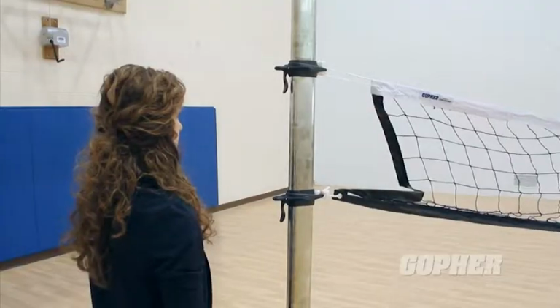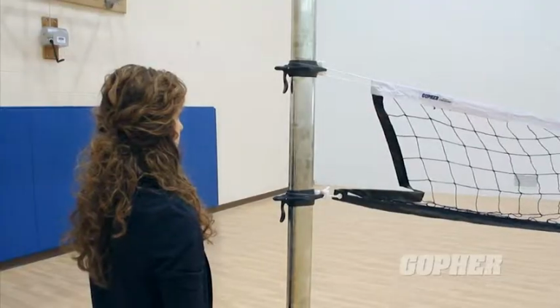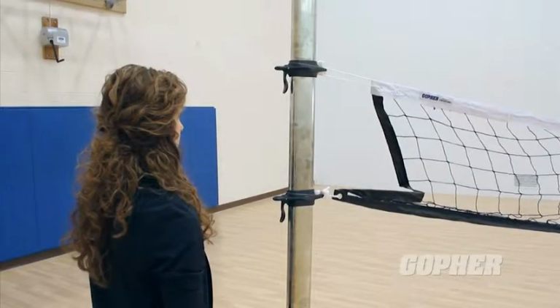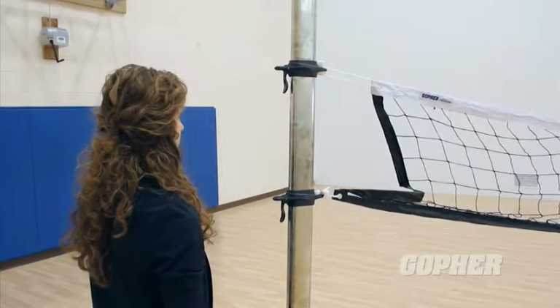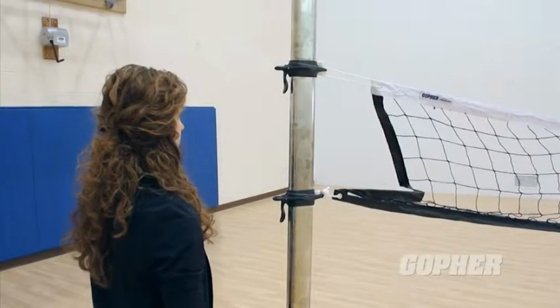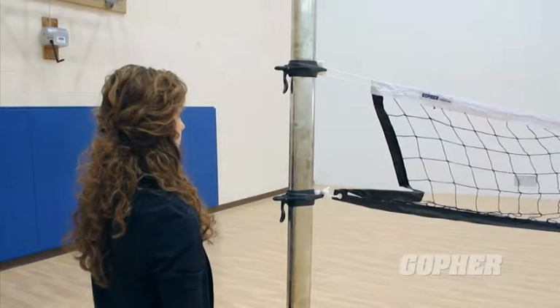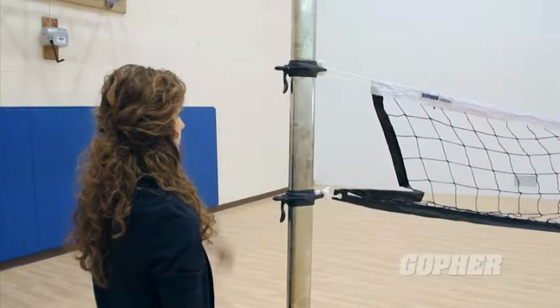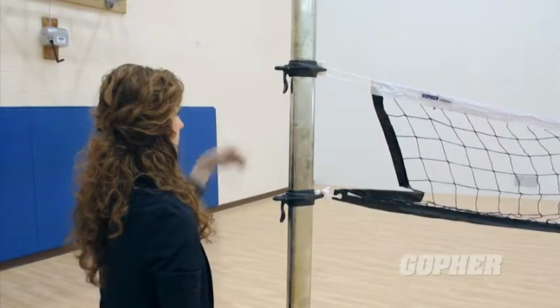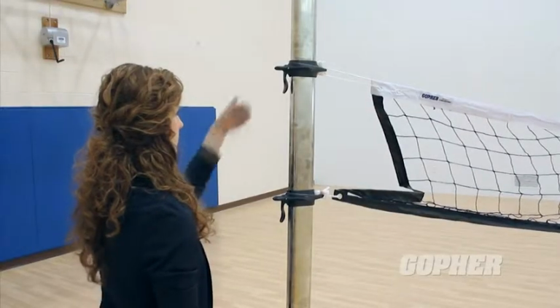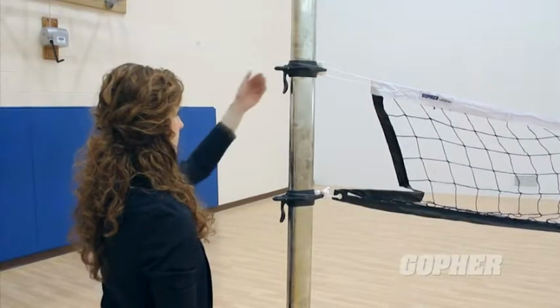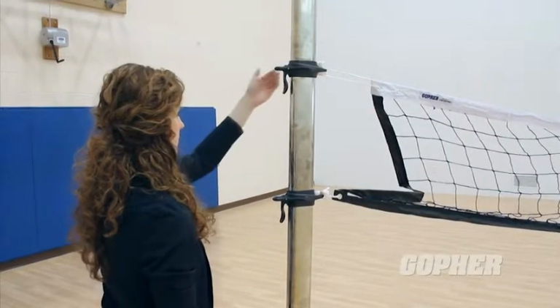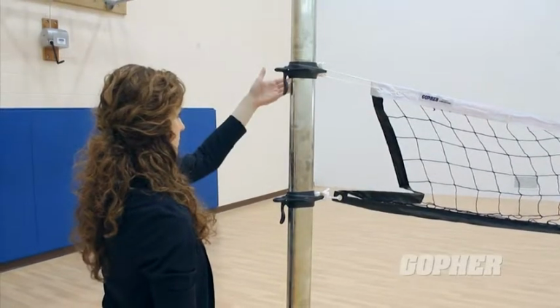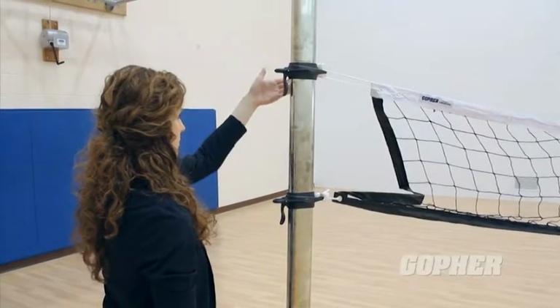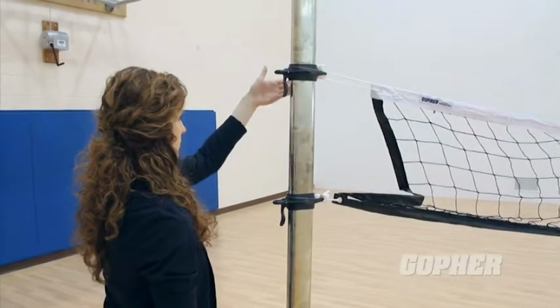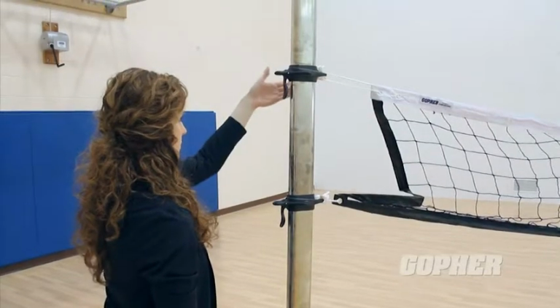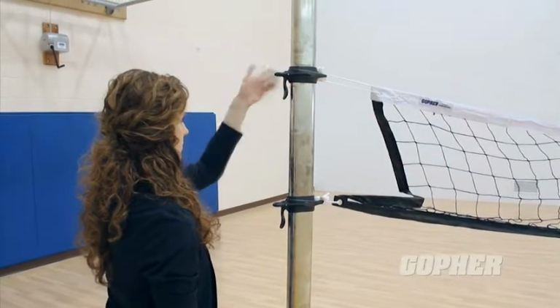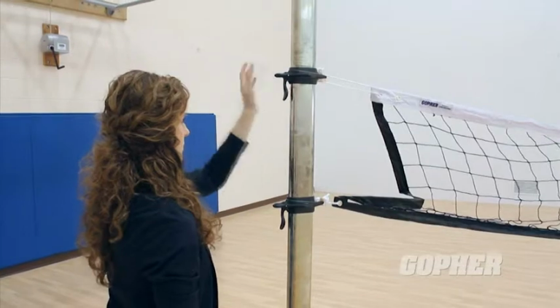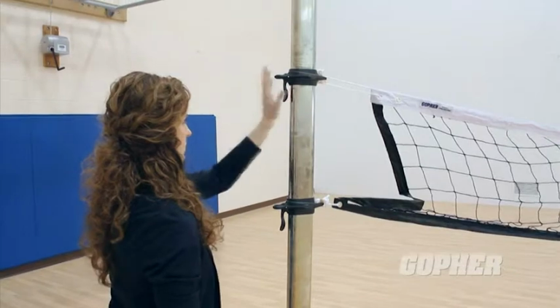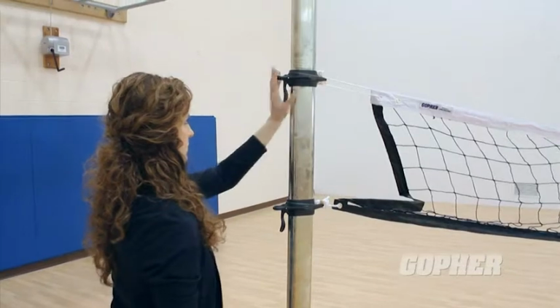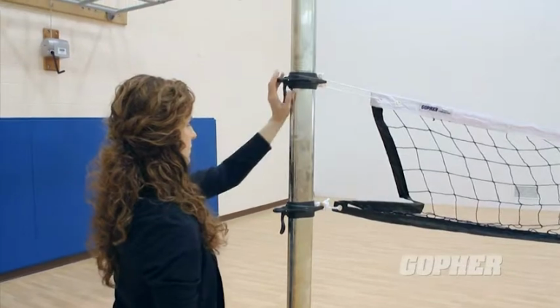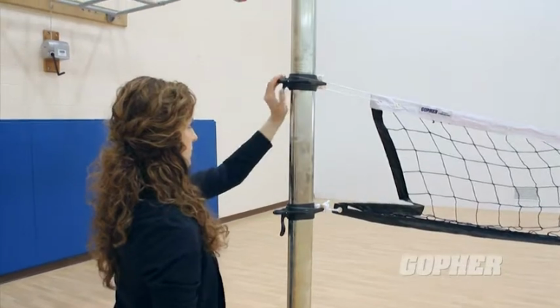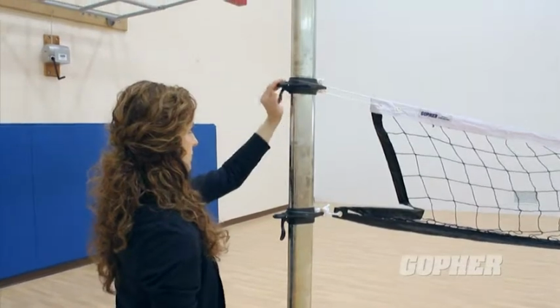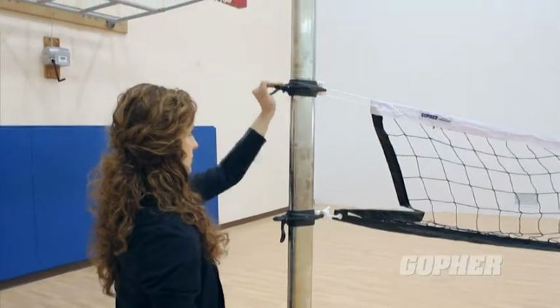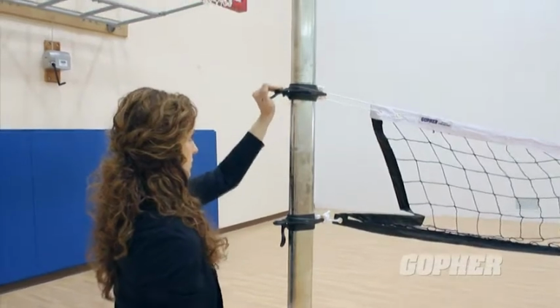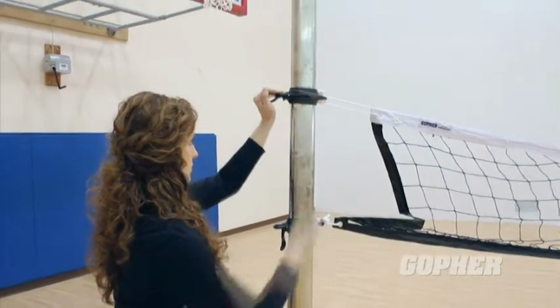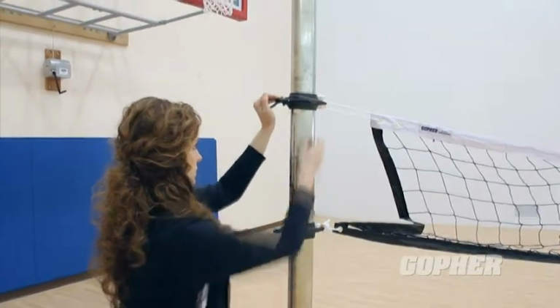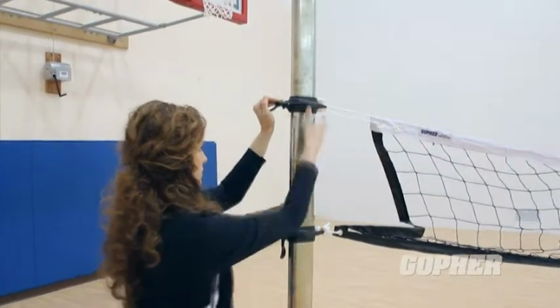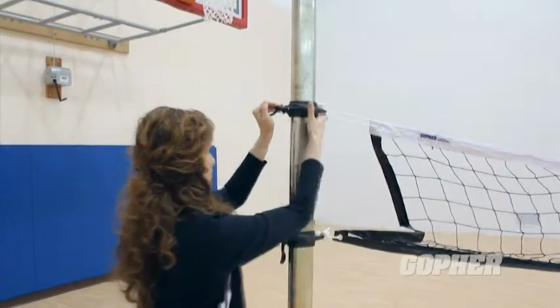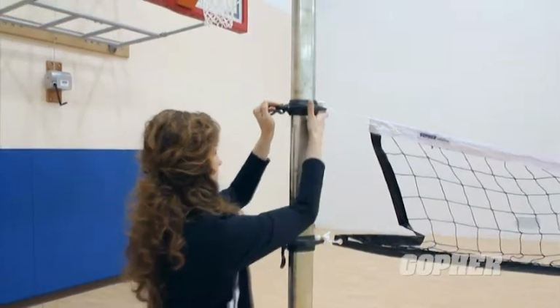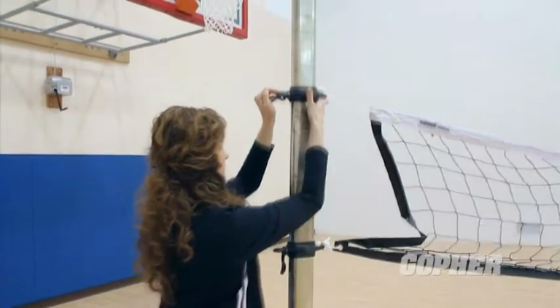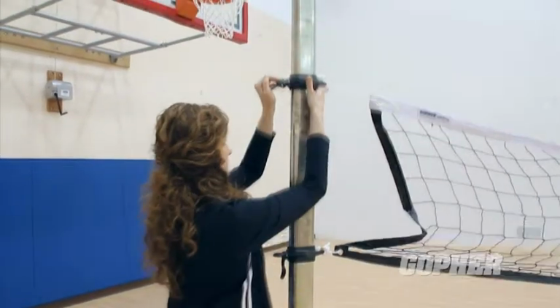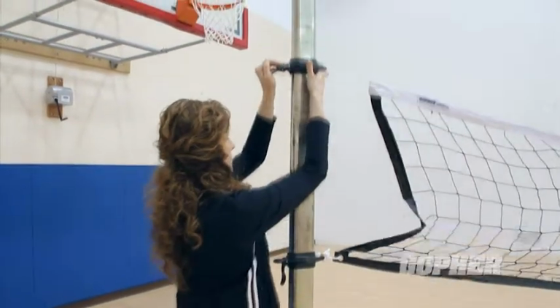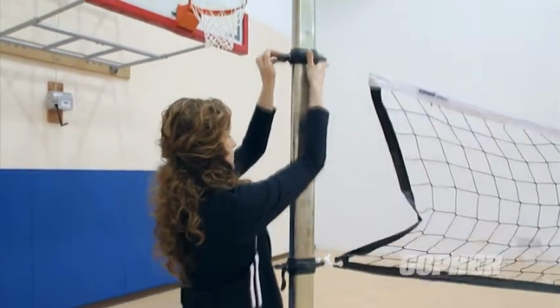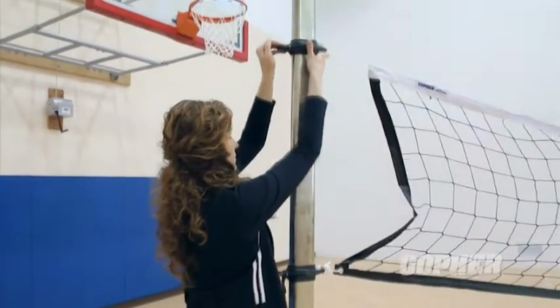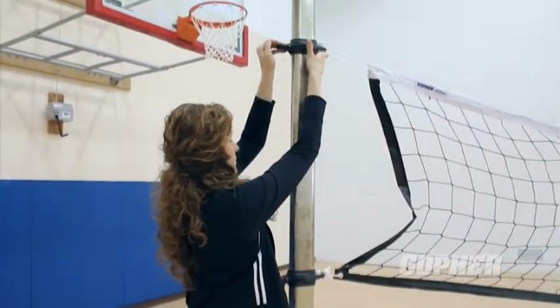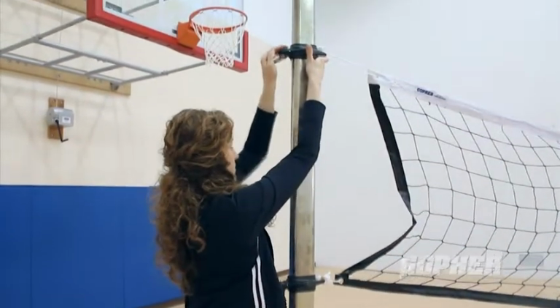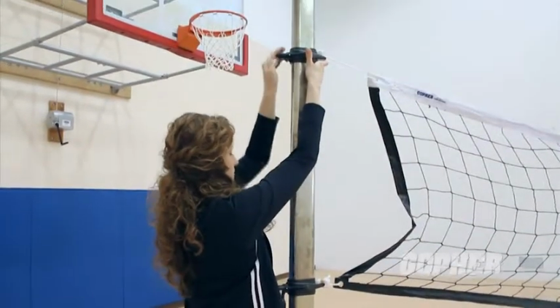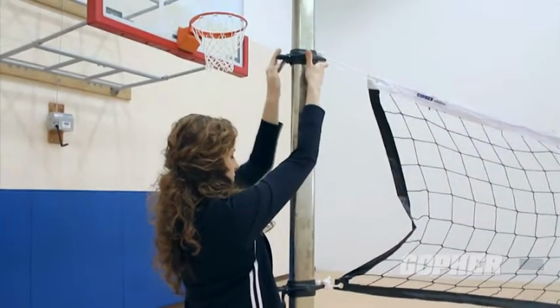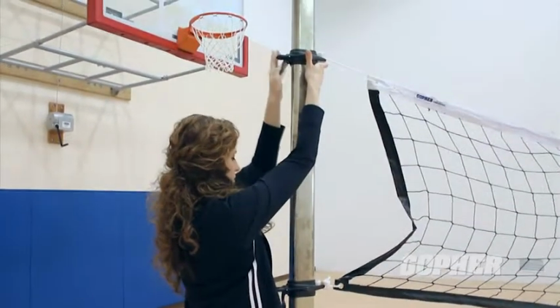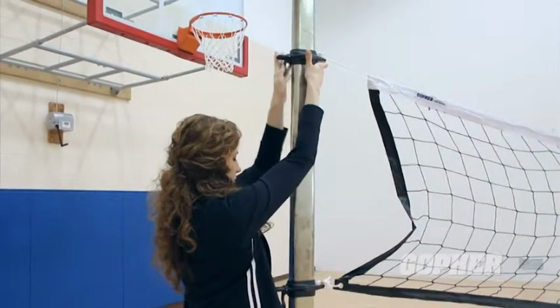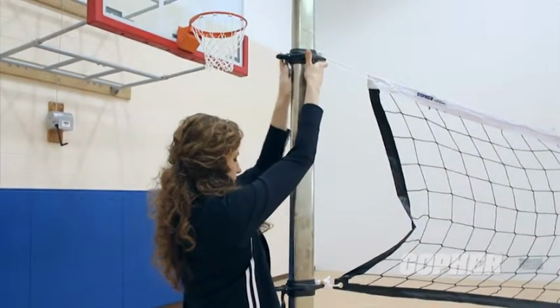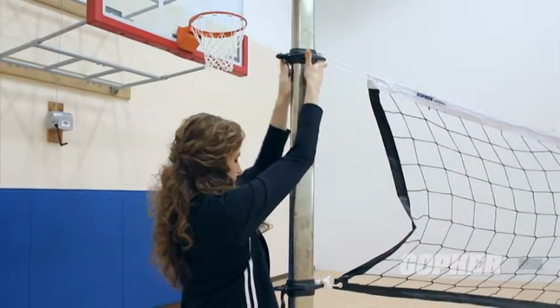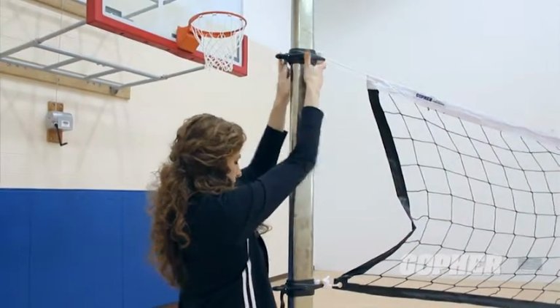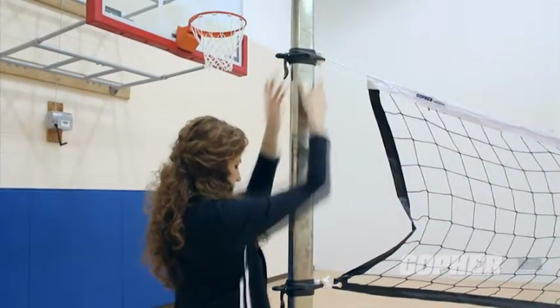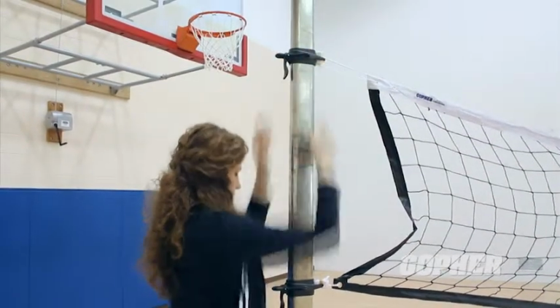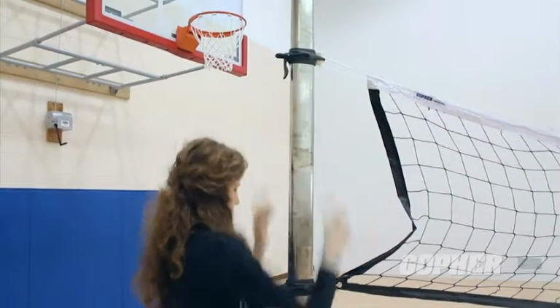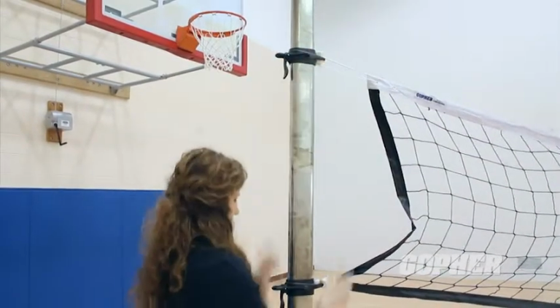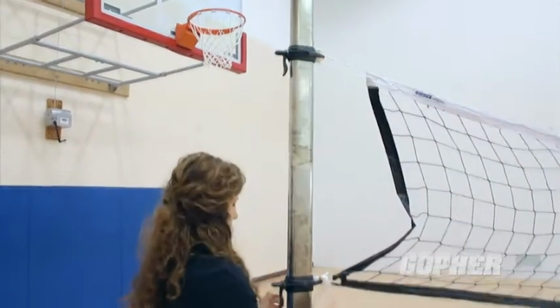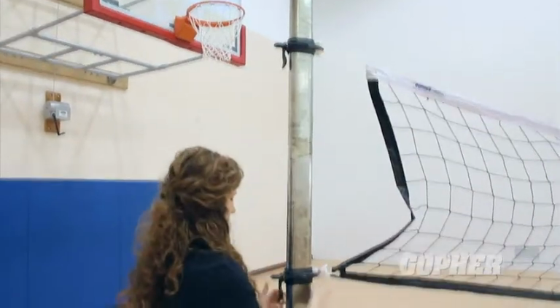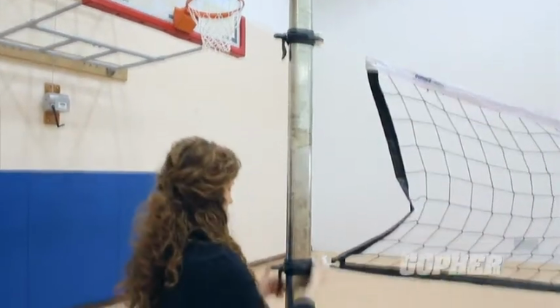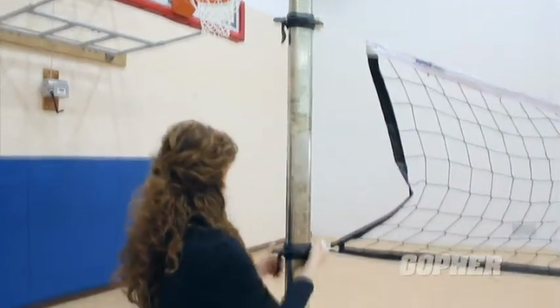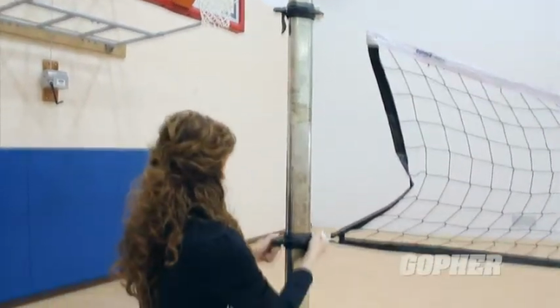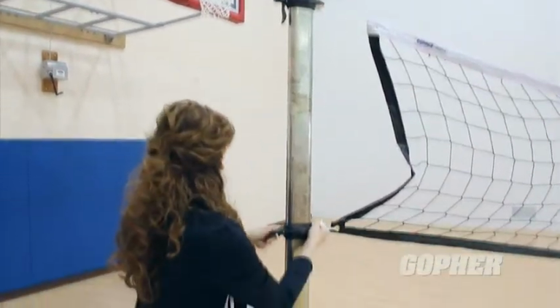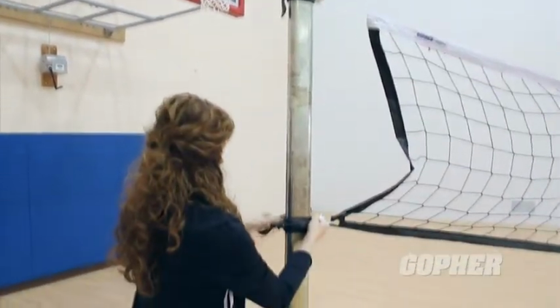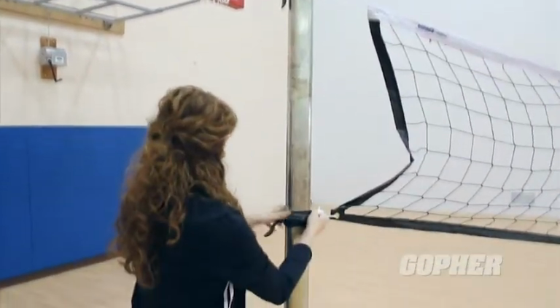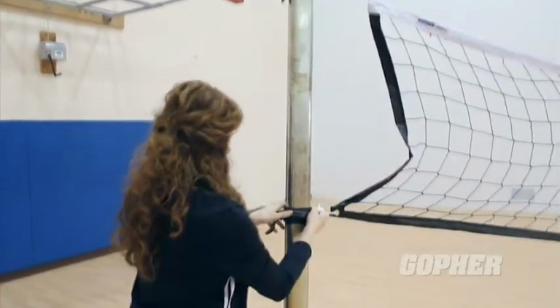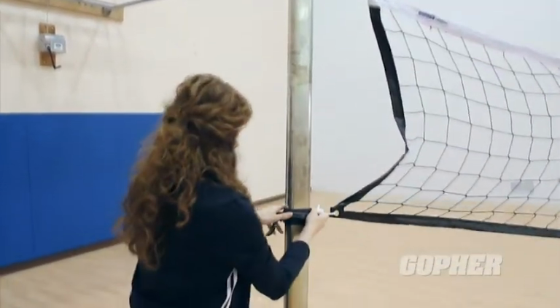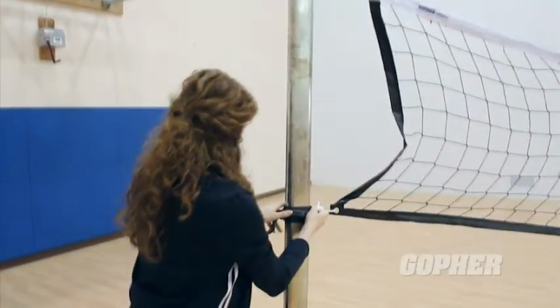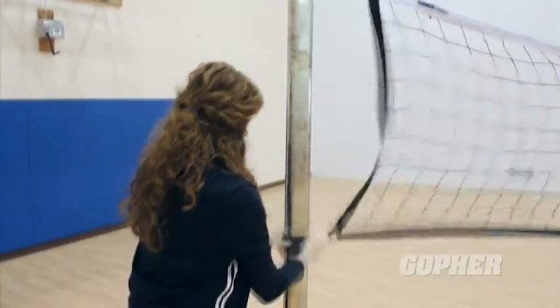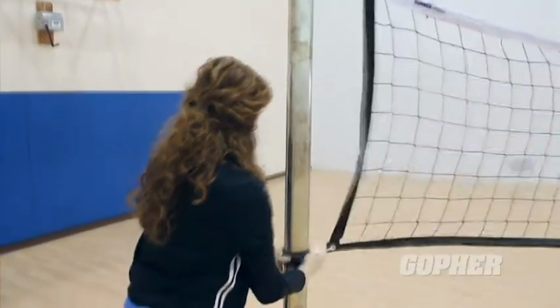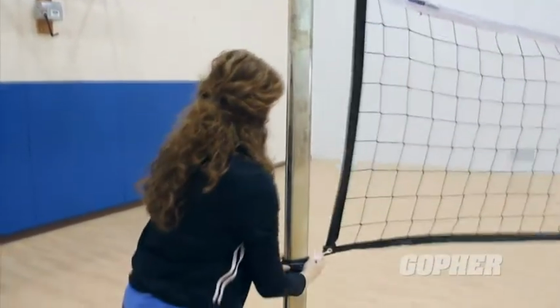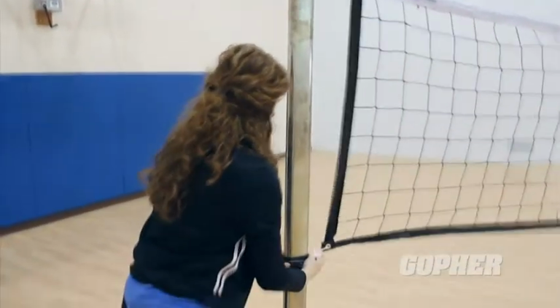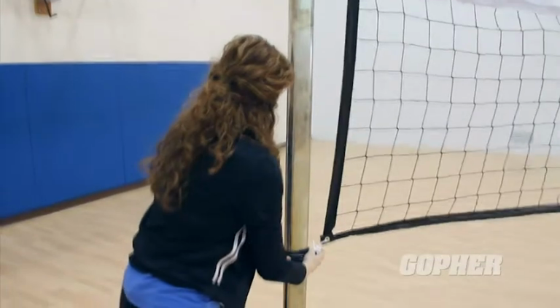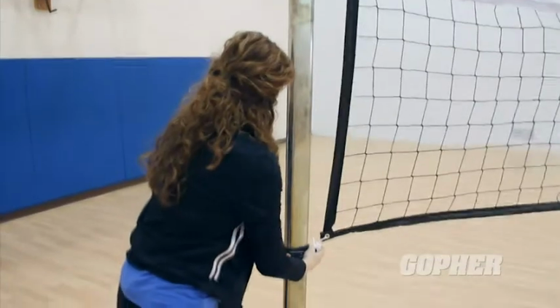Reinforced nylon quick-flick collars allow for fast adjustments with the flick of a finger and make net height adjustments just as easily.